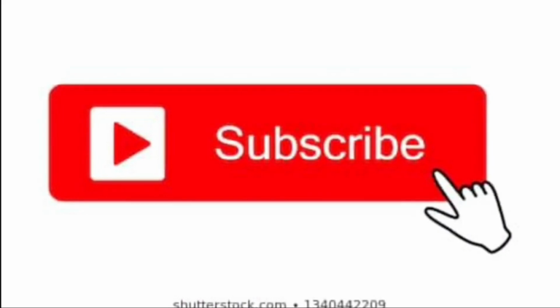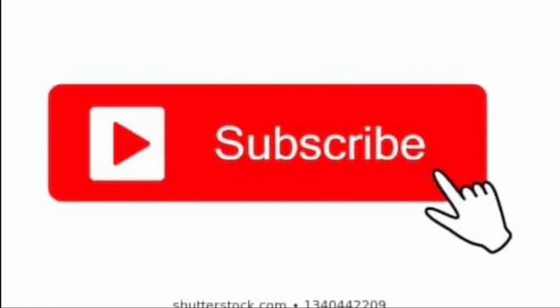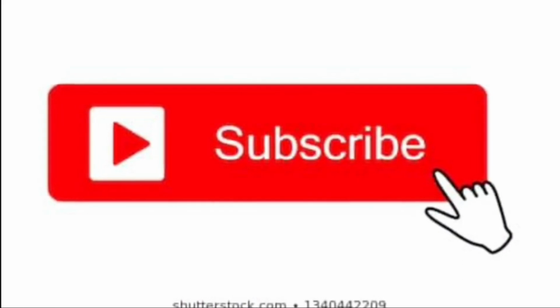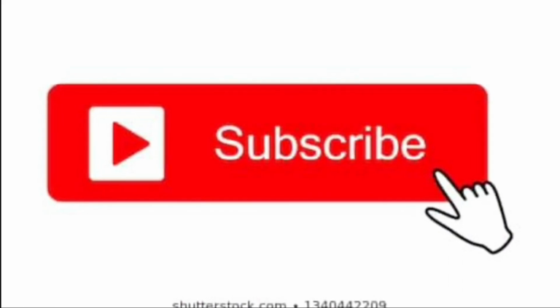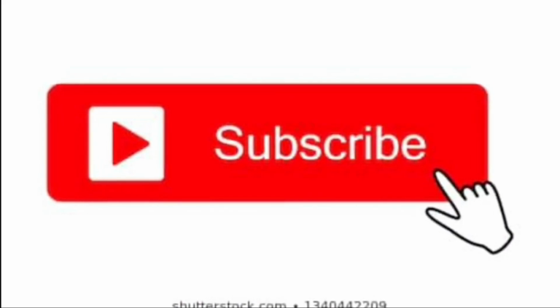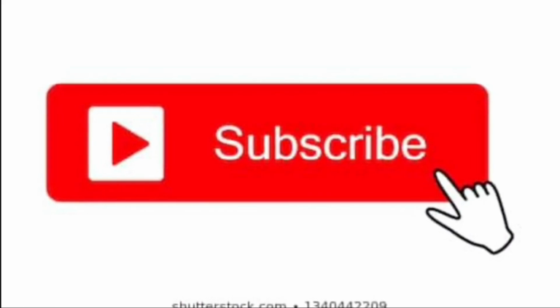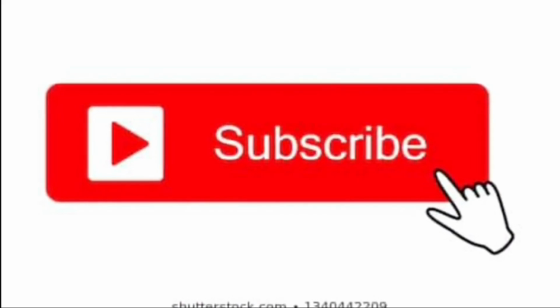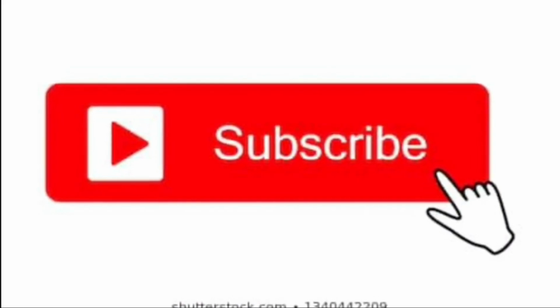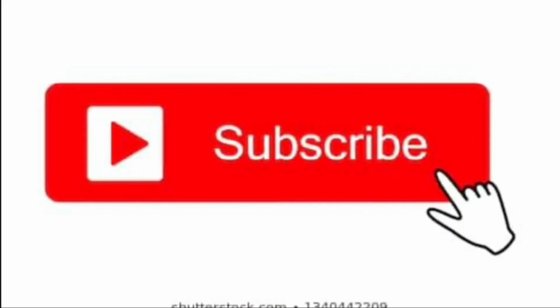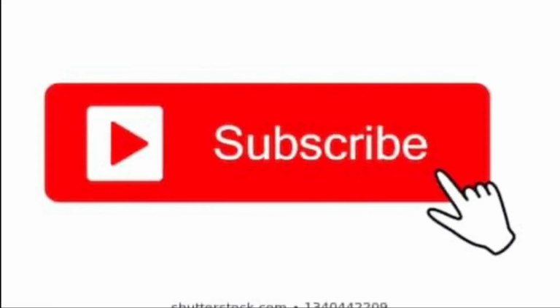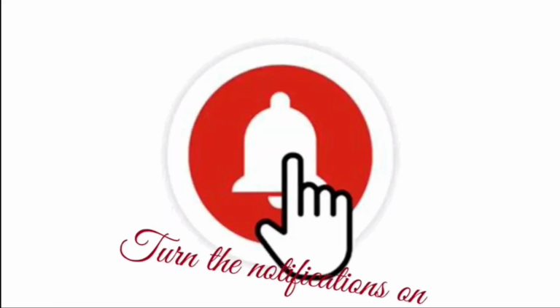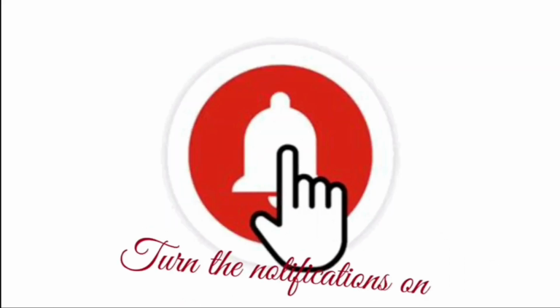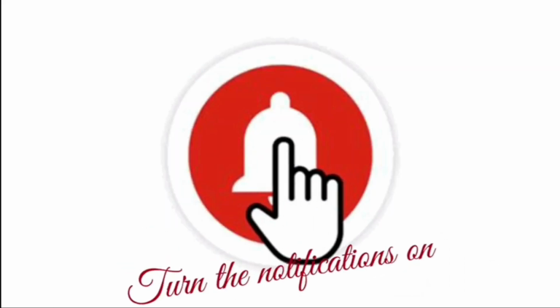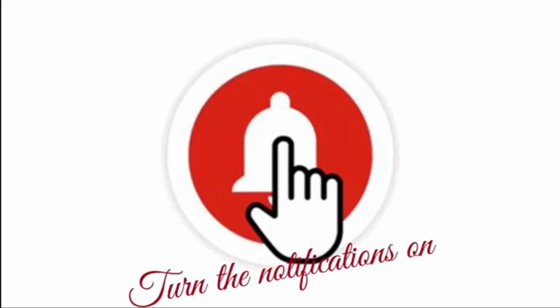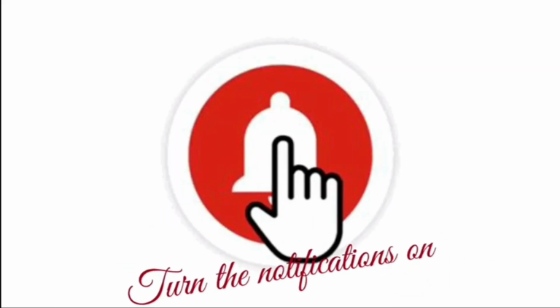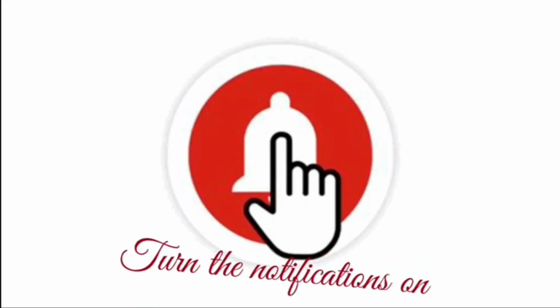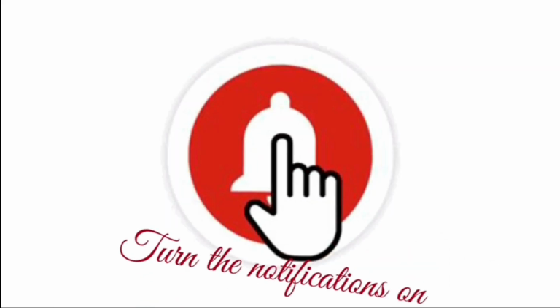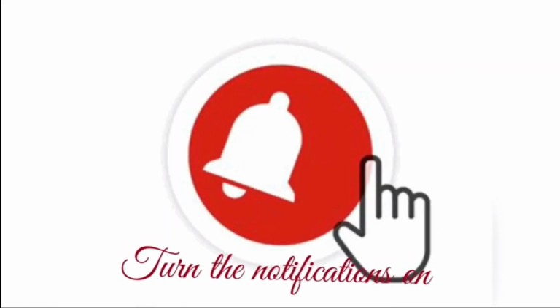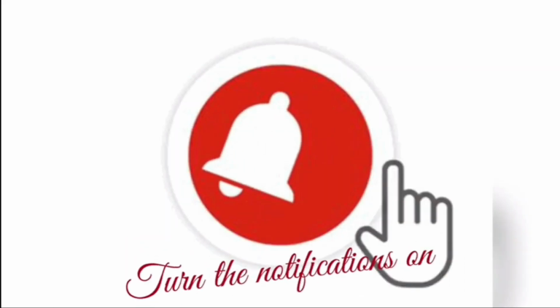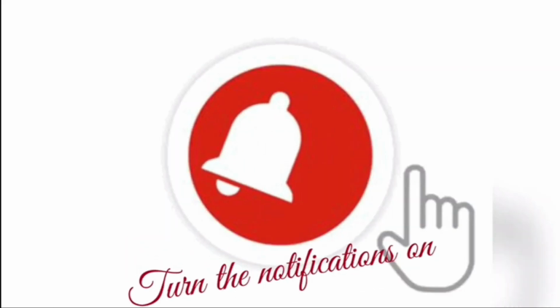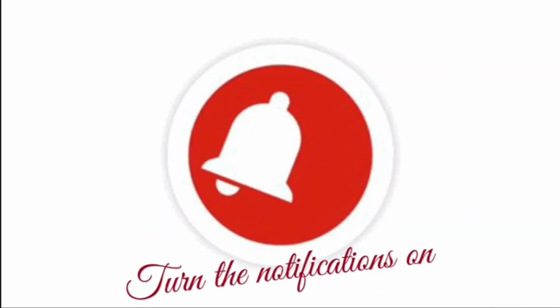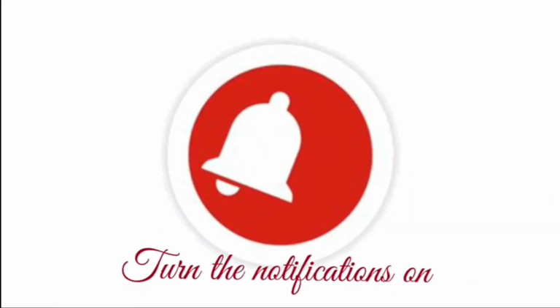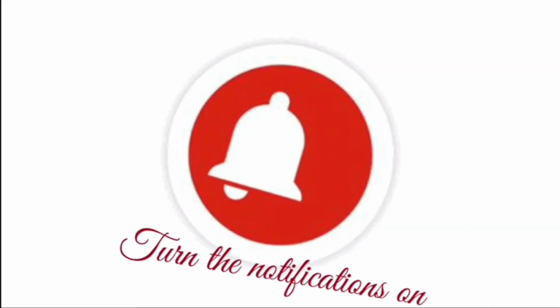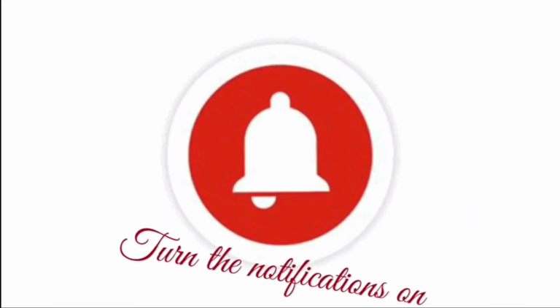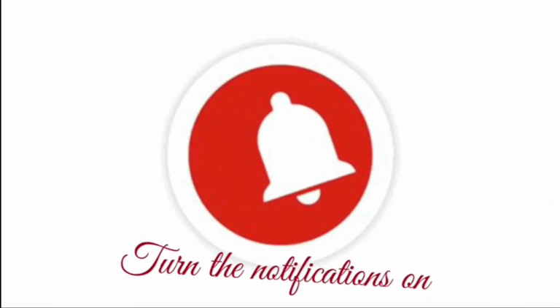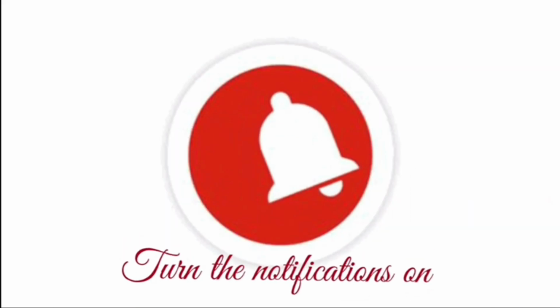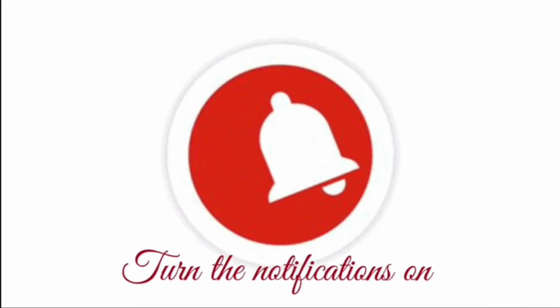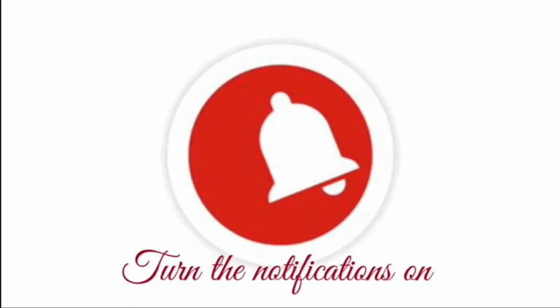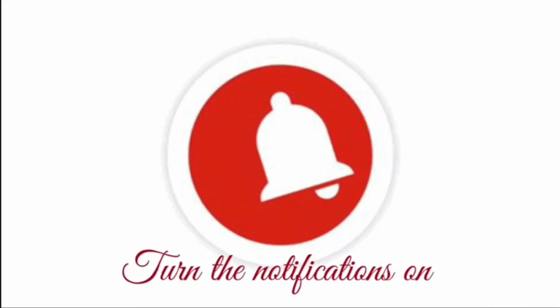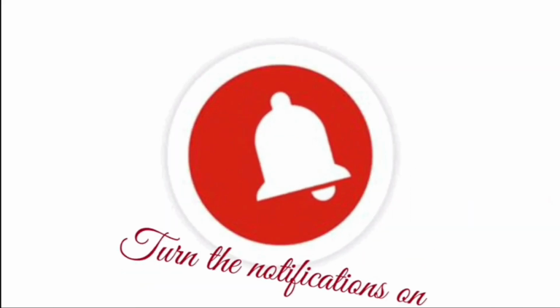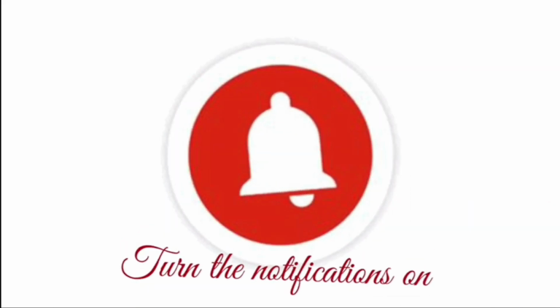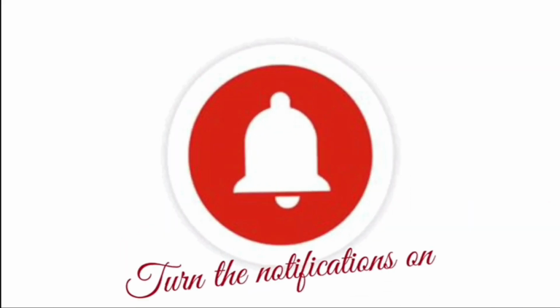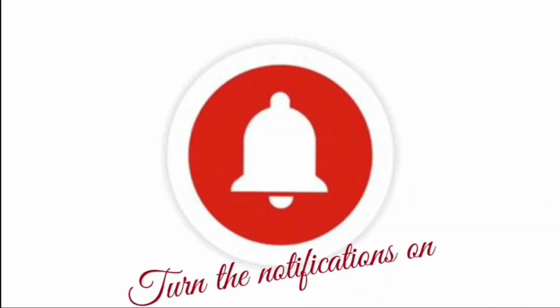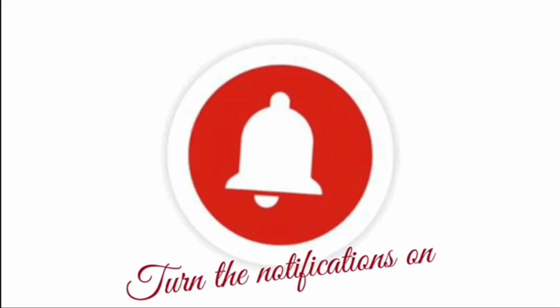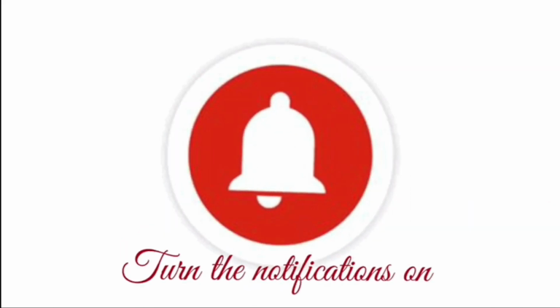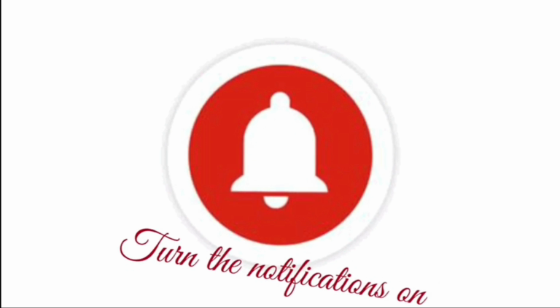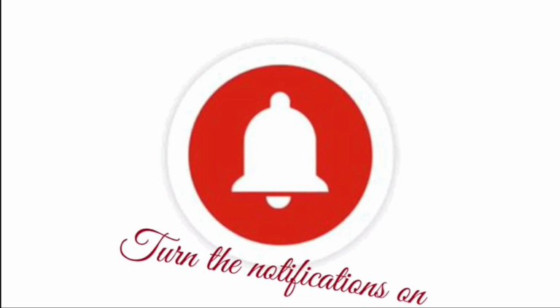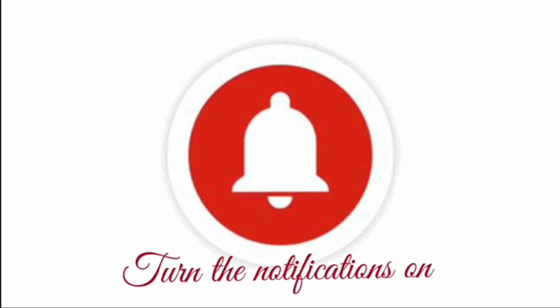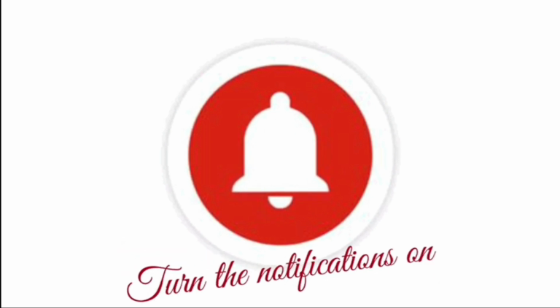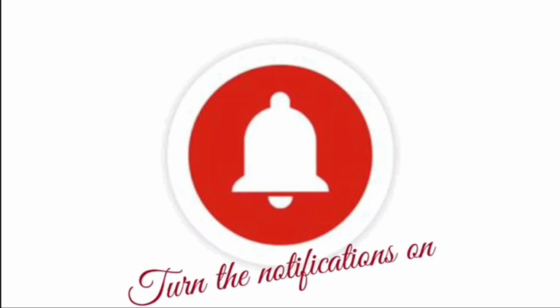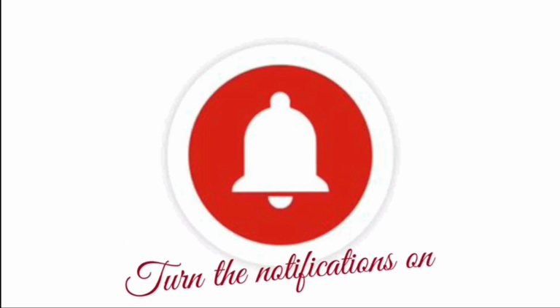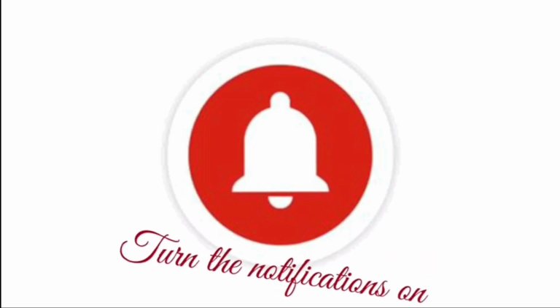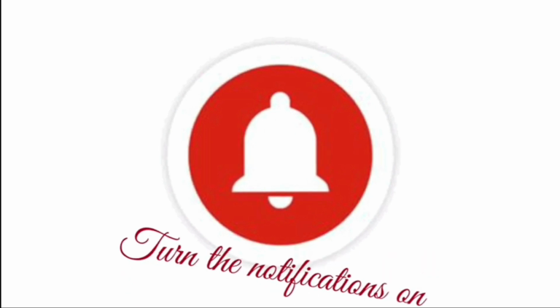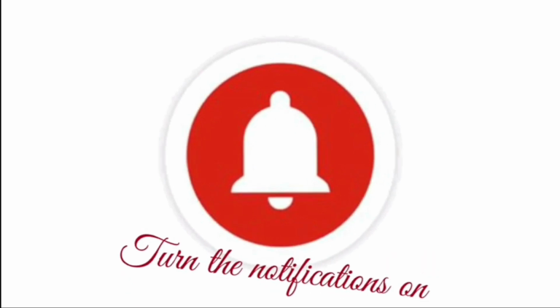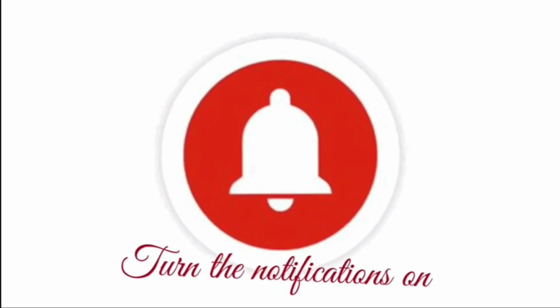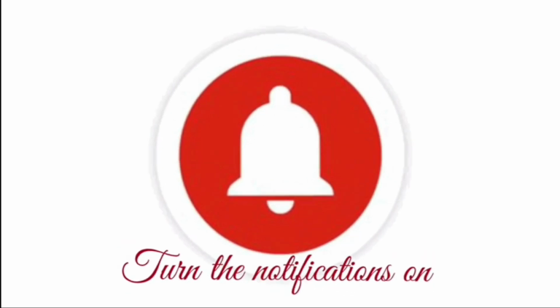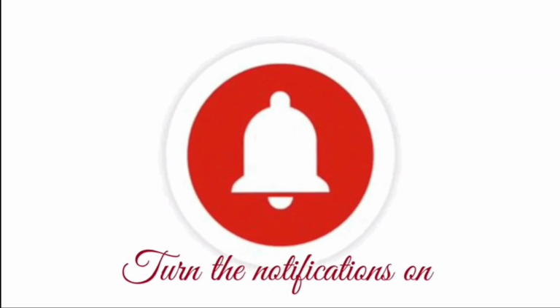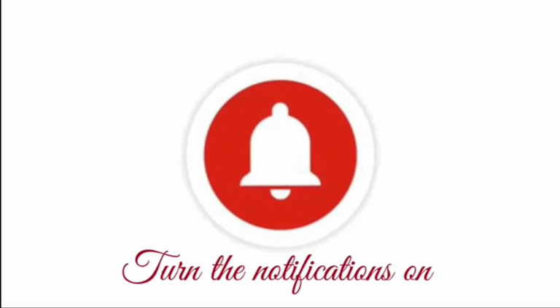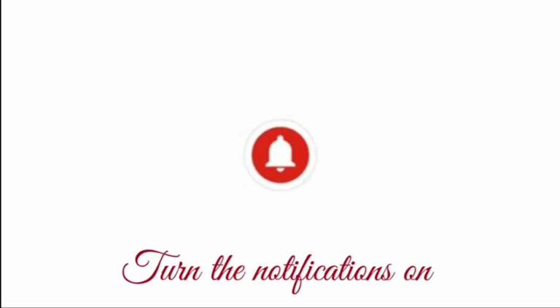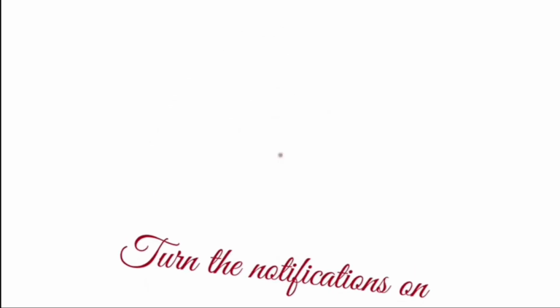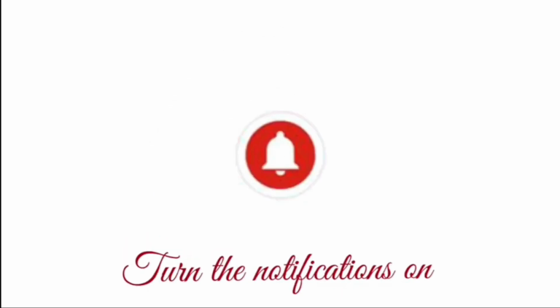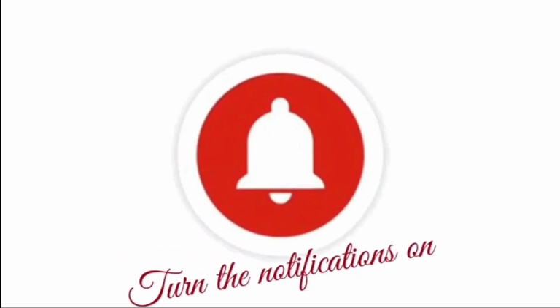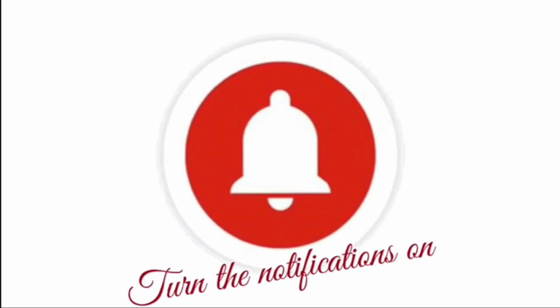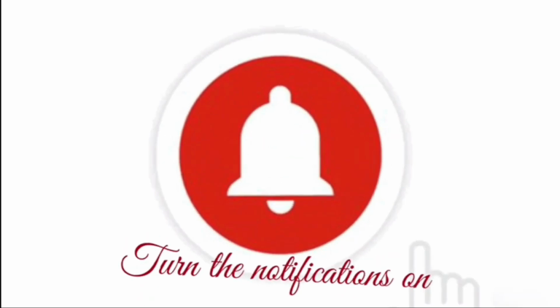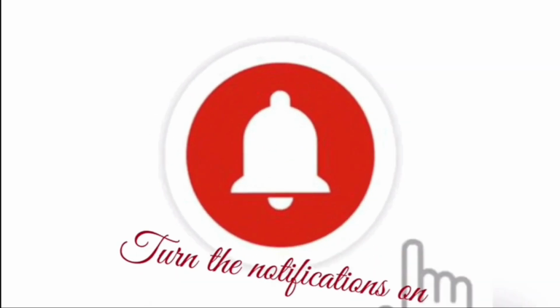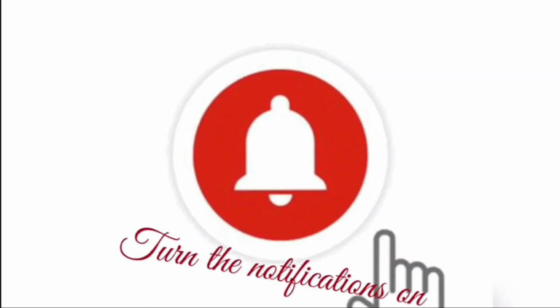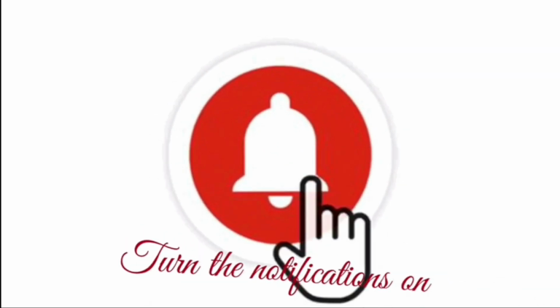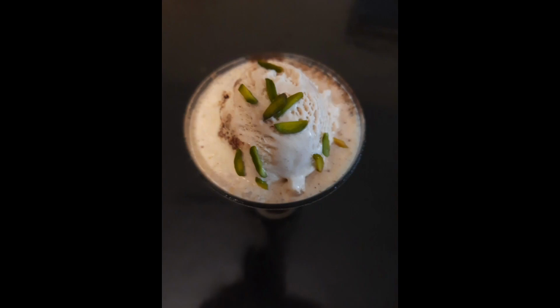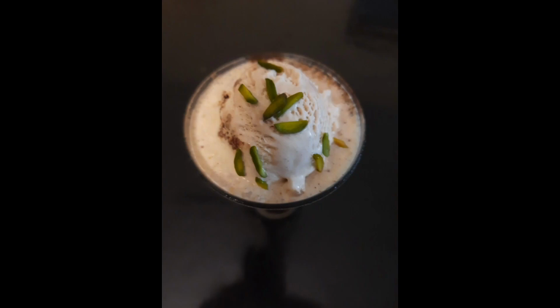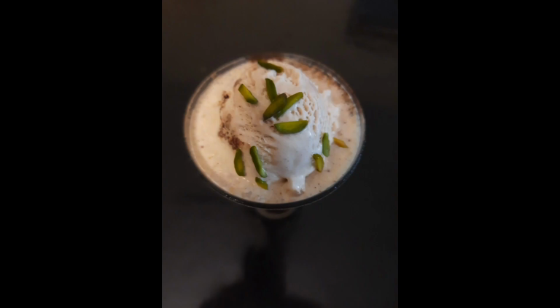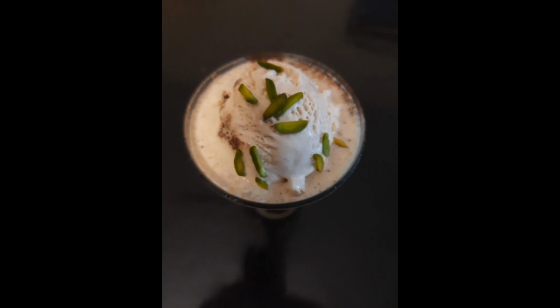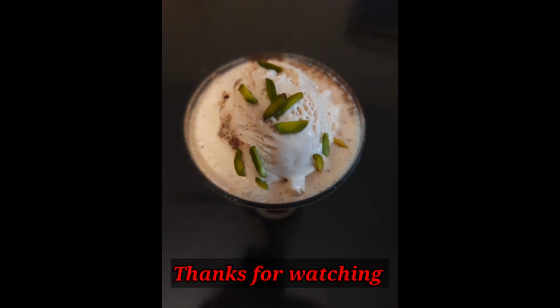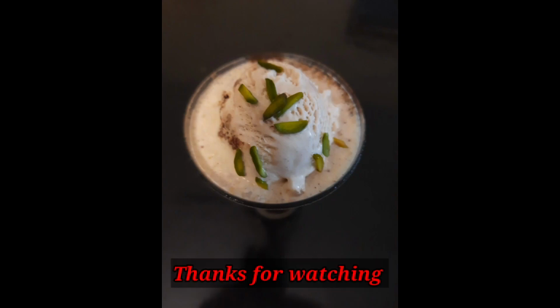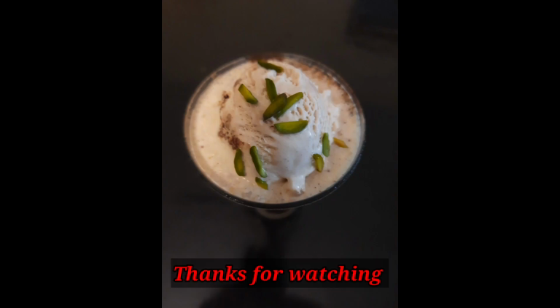Don't forget to subscribe to our channel and hit the bell icon. Inshallah, you will see the next recipe.